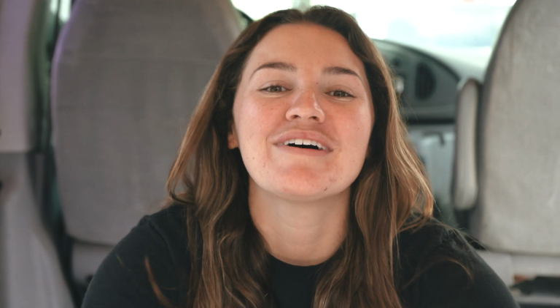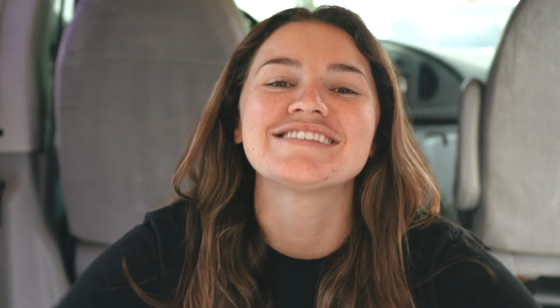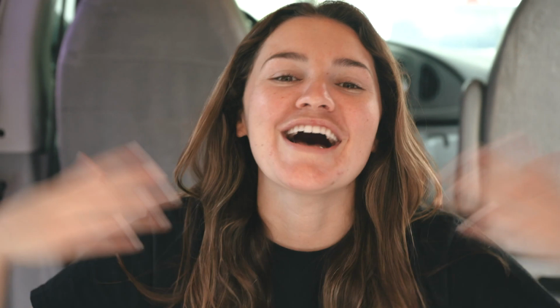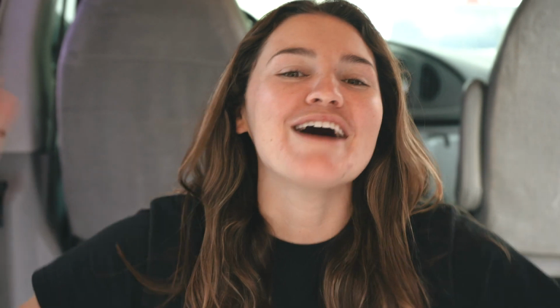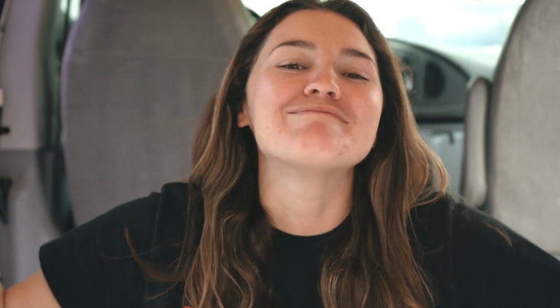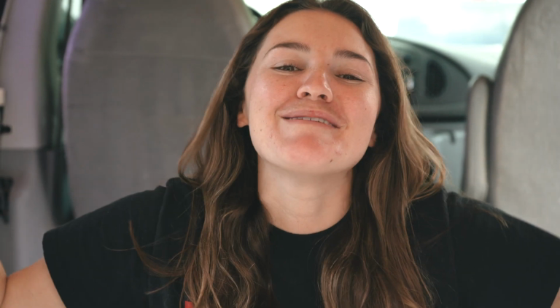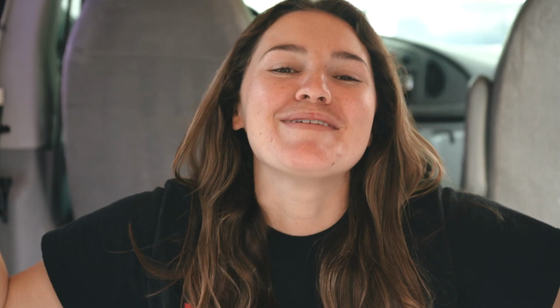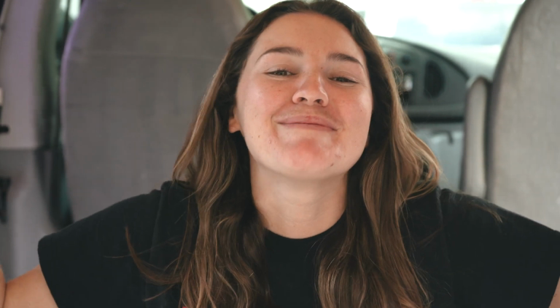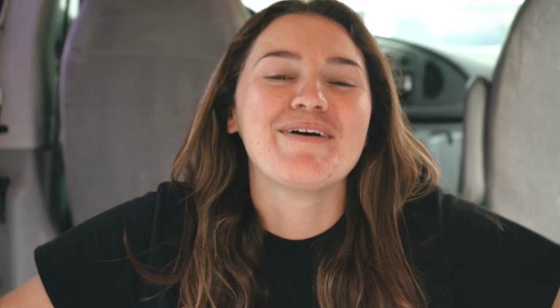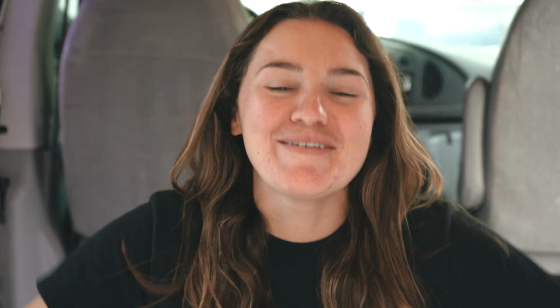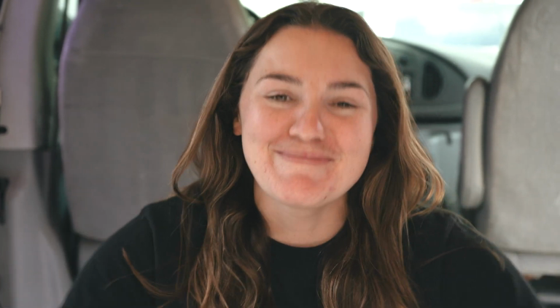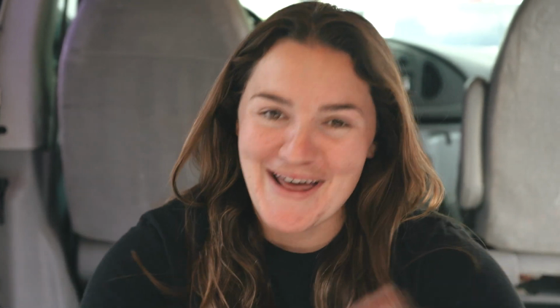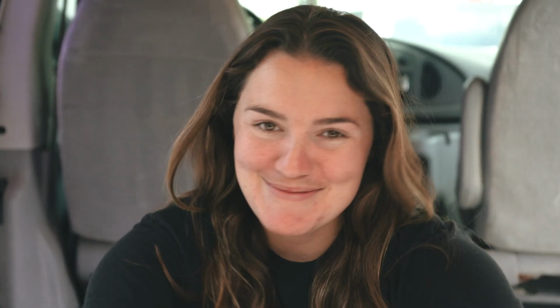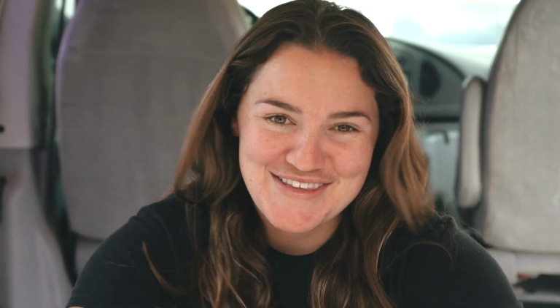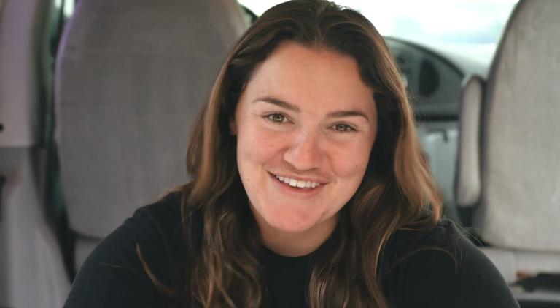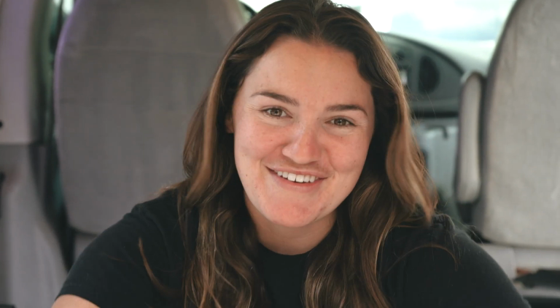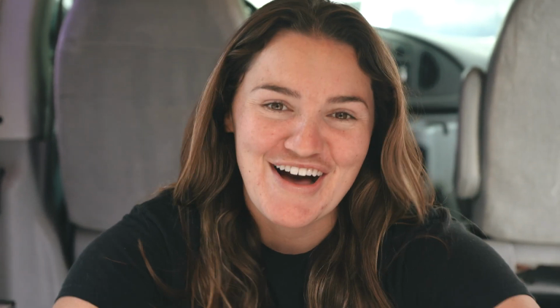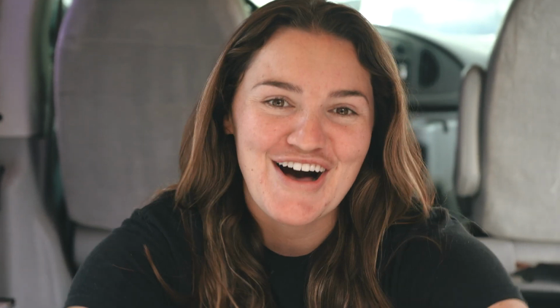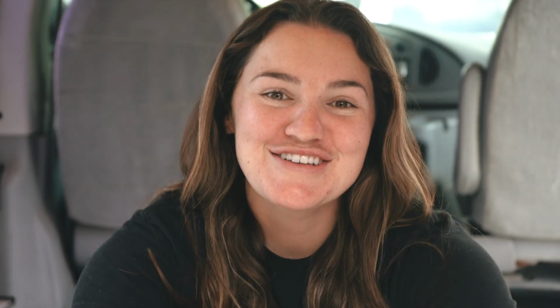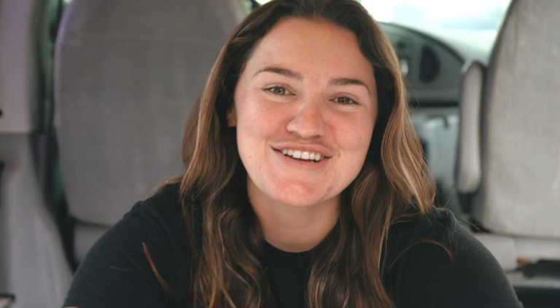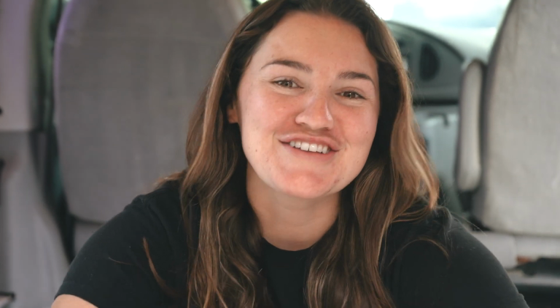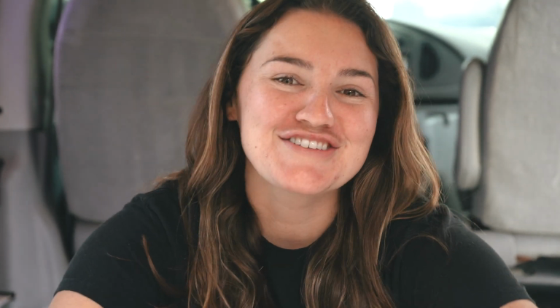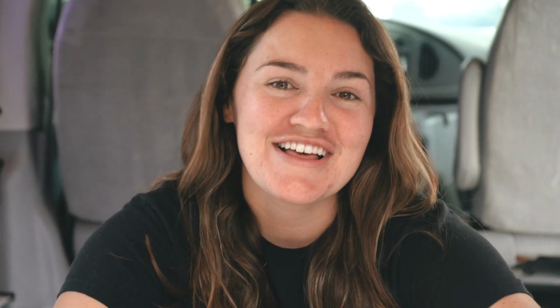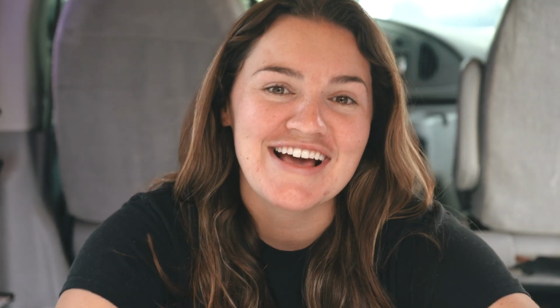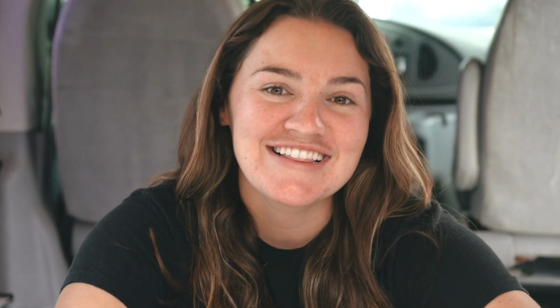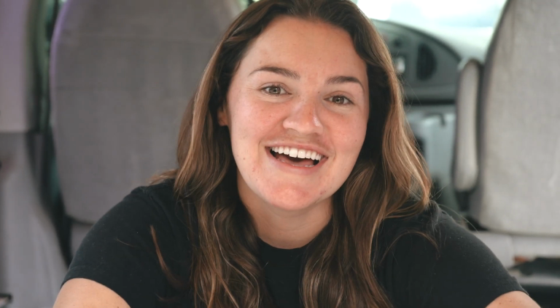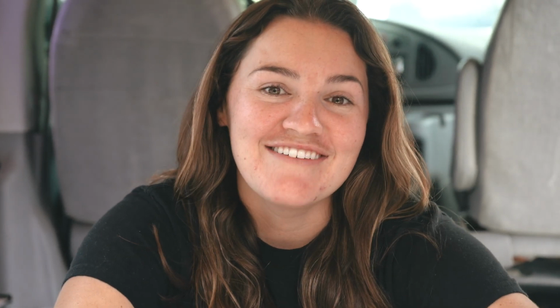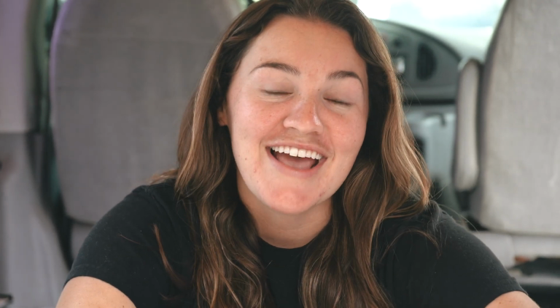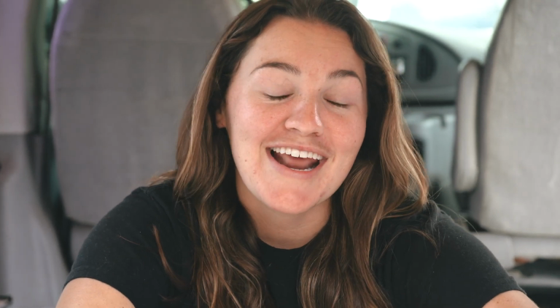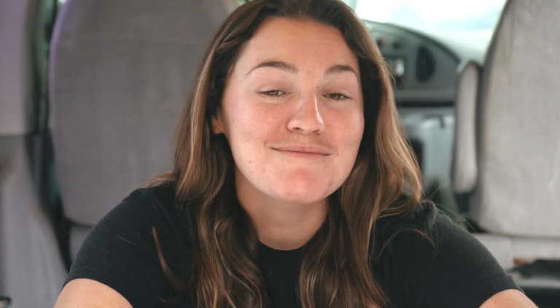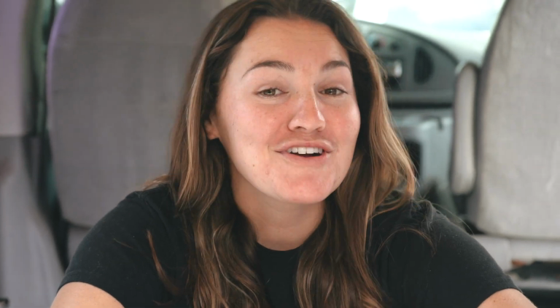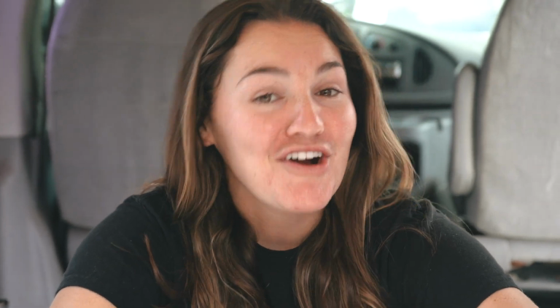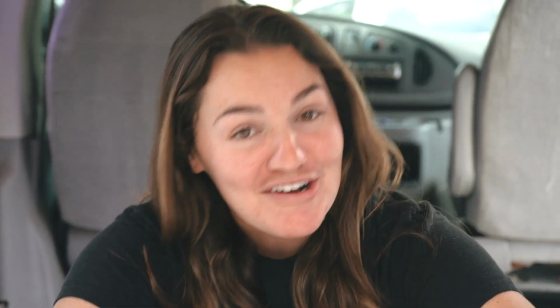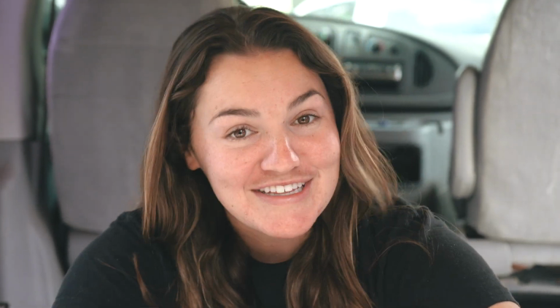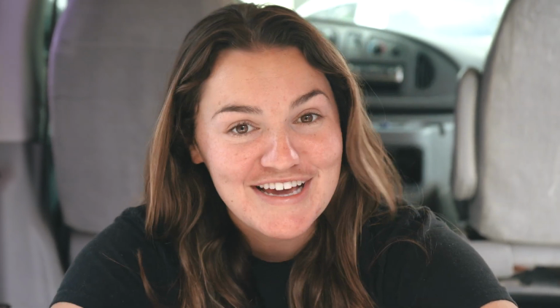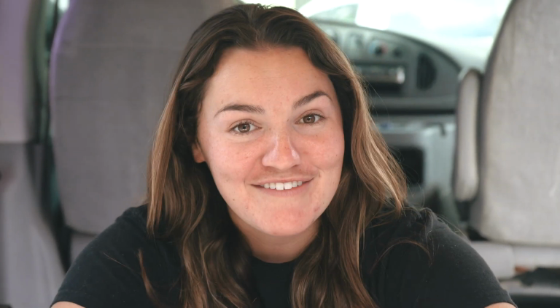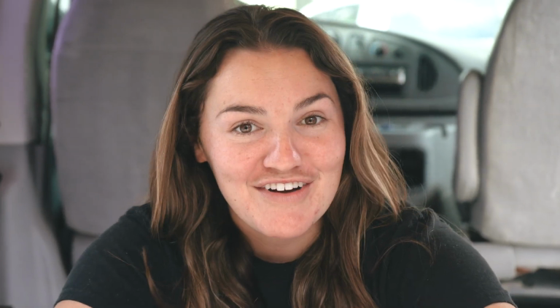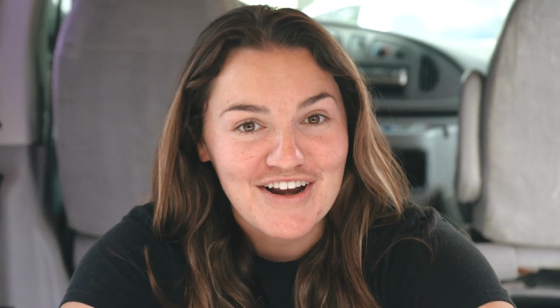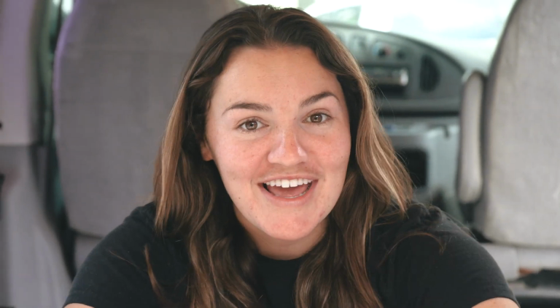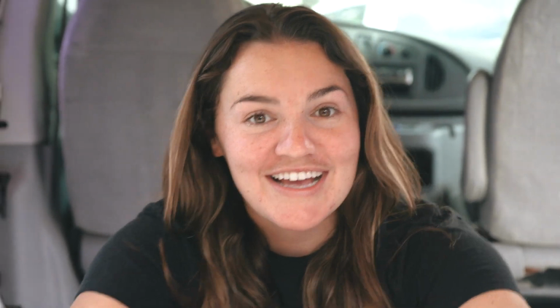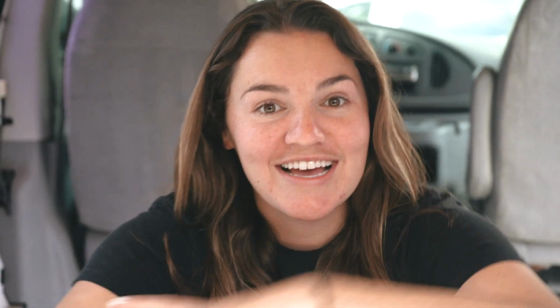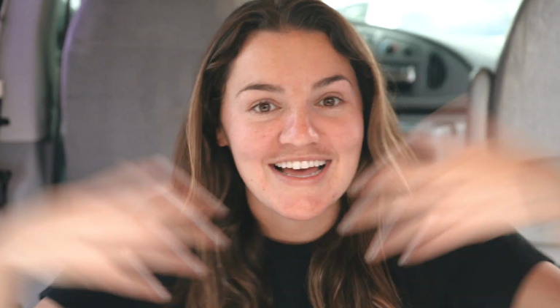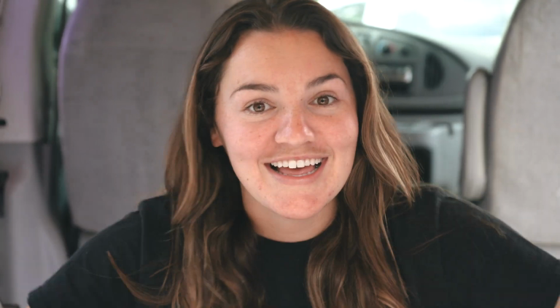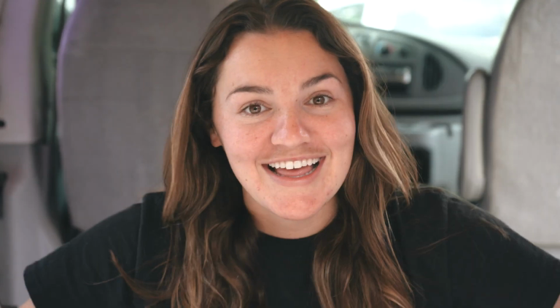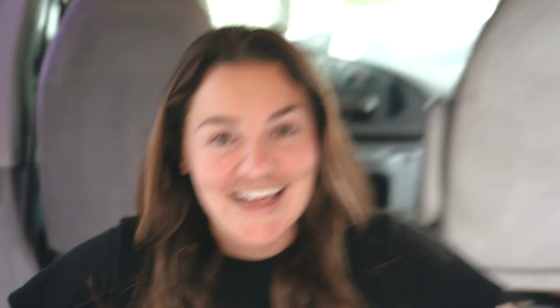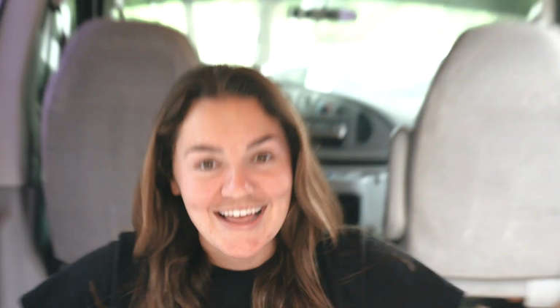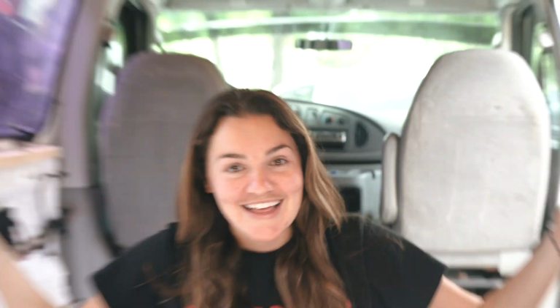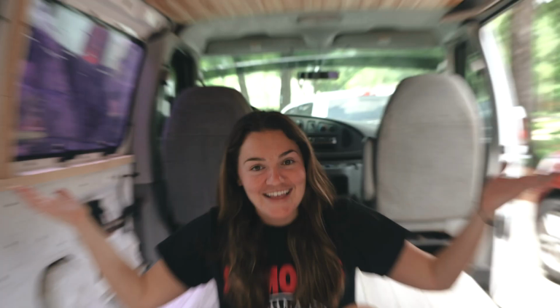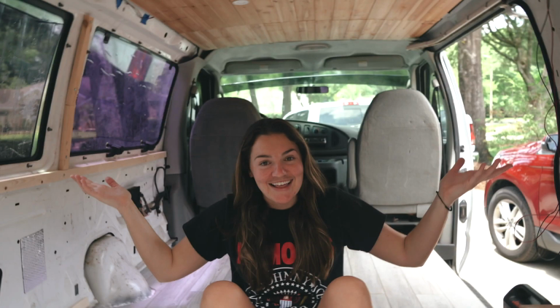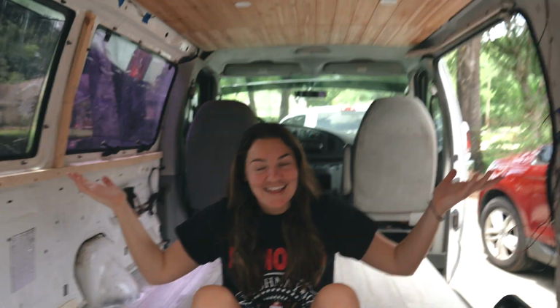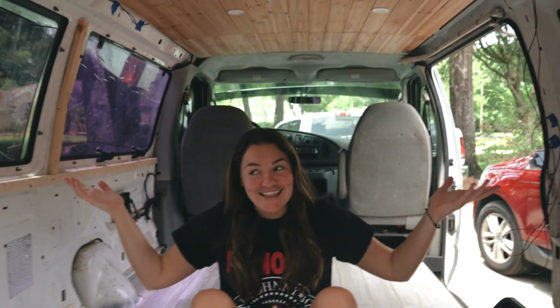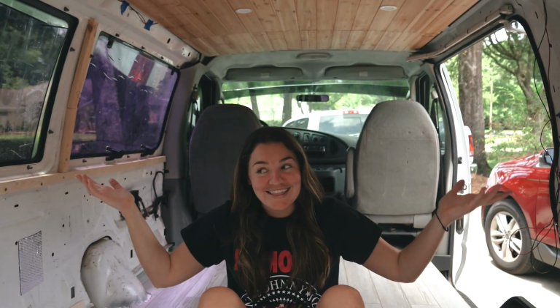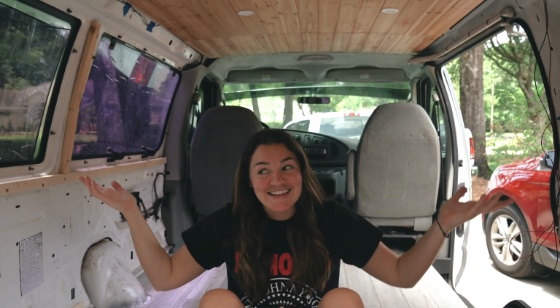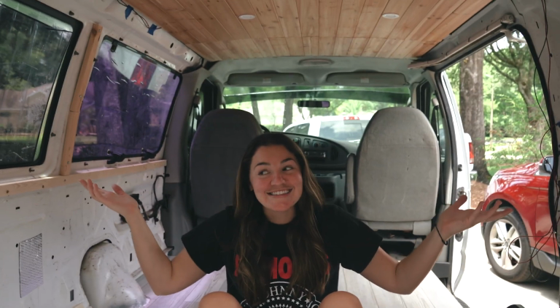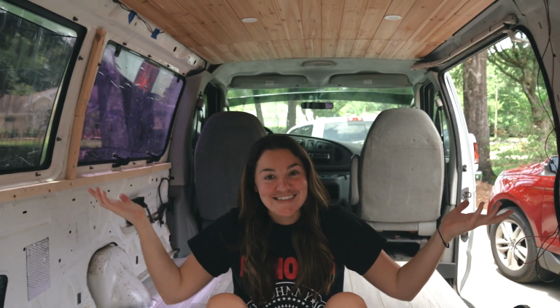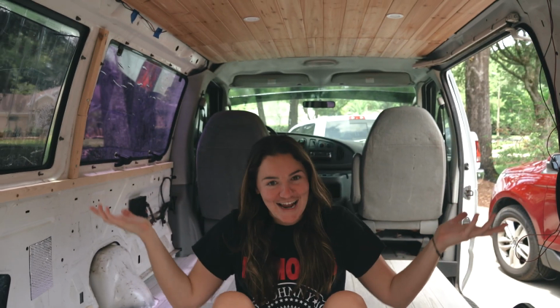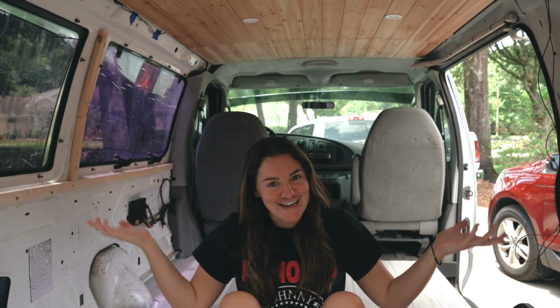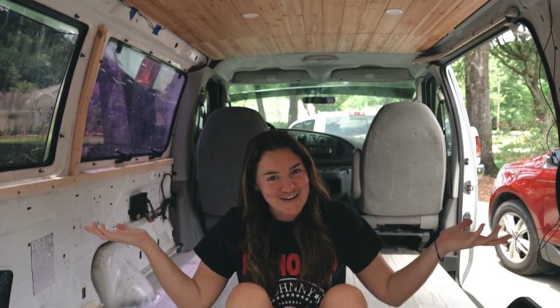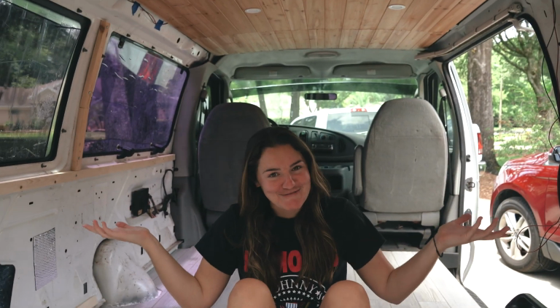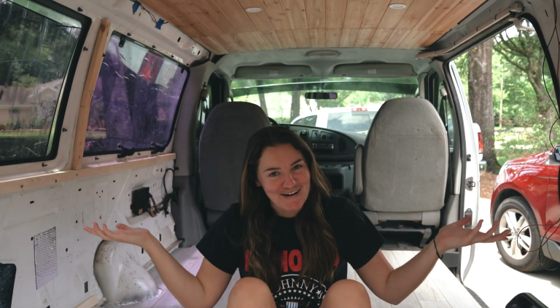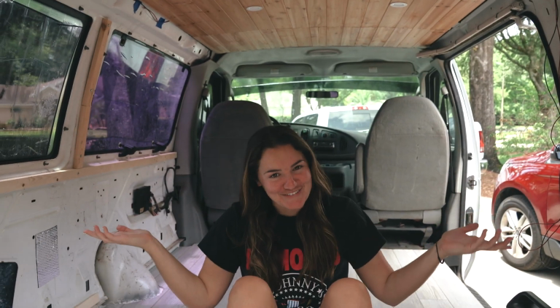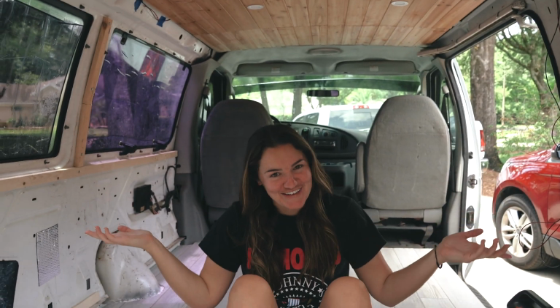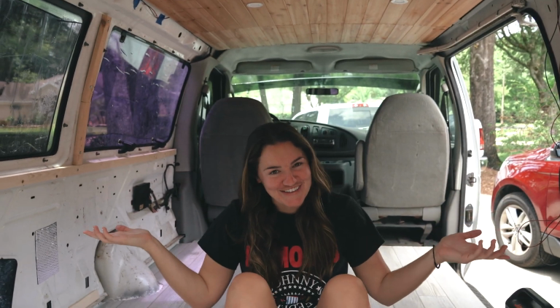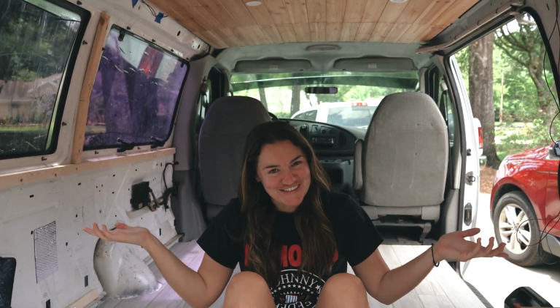What's up my people? My name is Olivia, also known as JetlagLib, and I'm currently converting this tiny home on wheels.